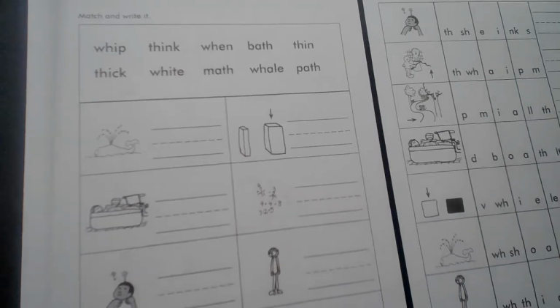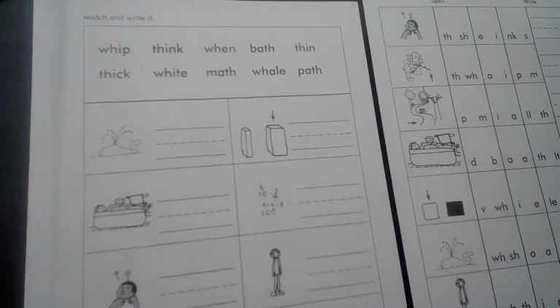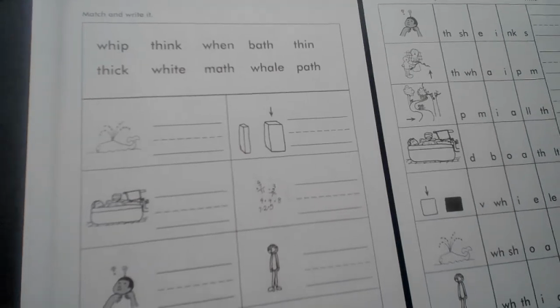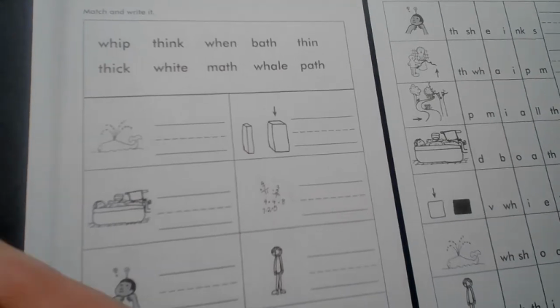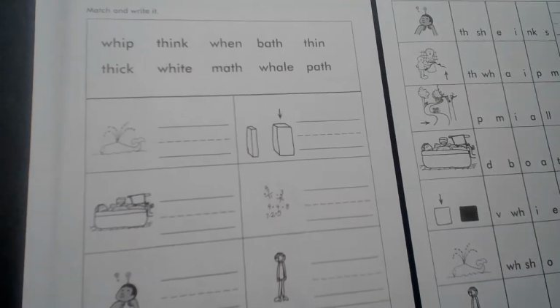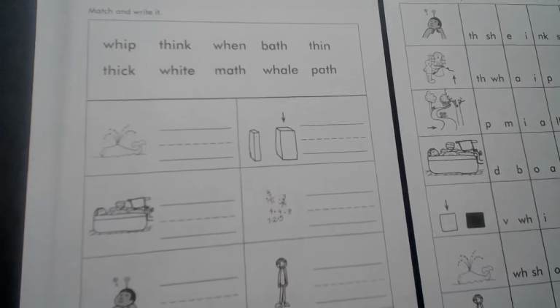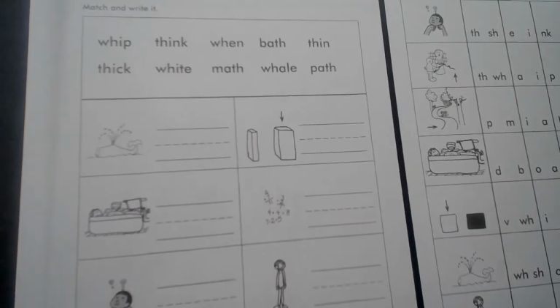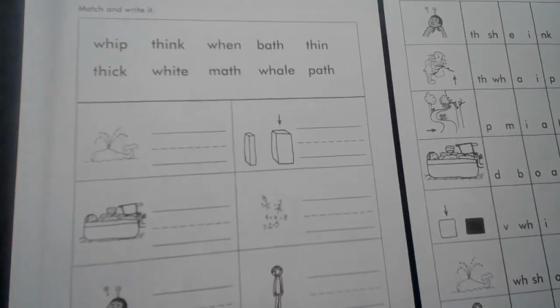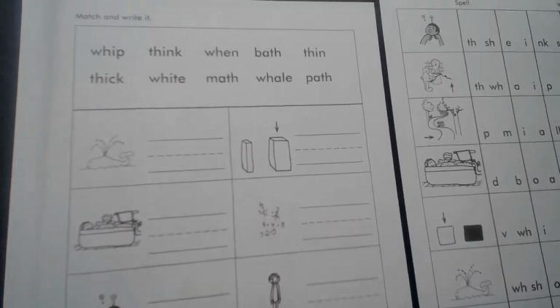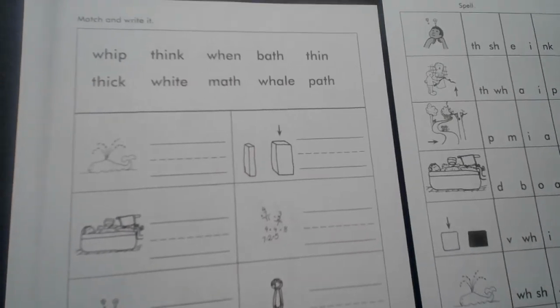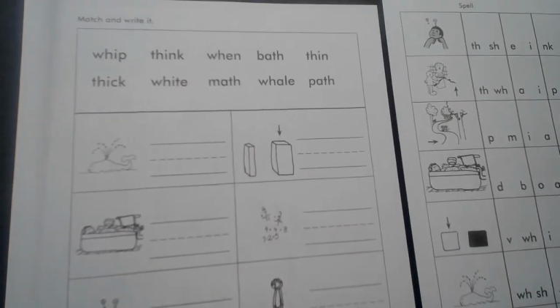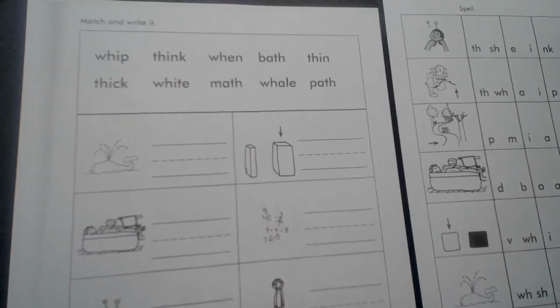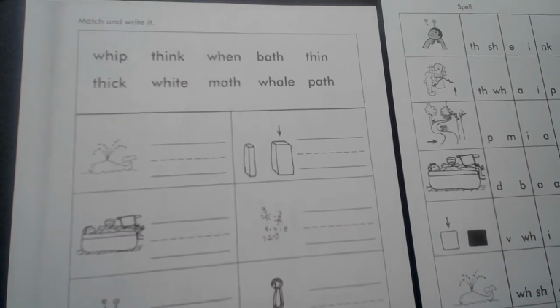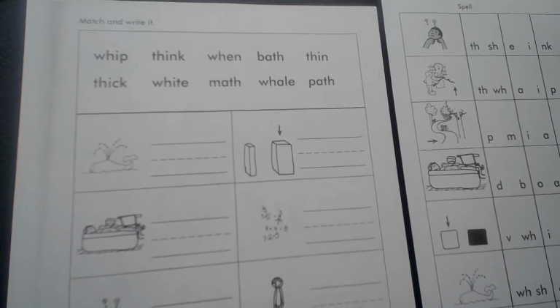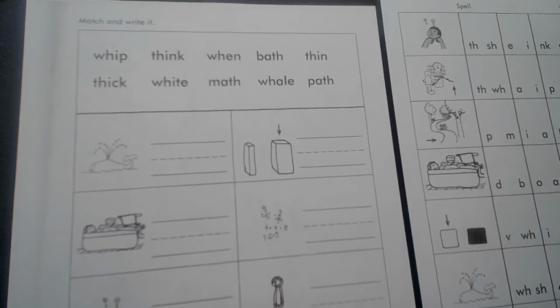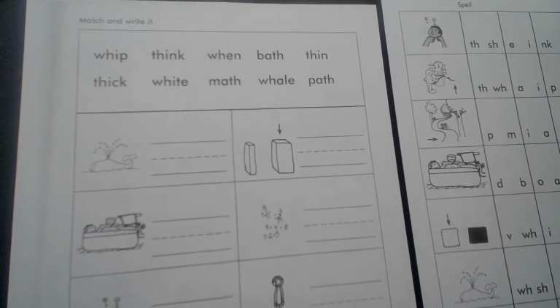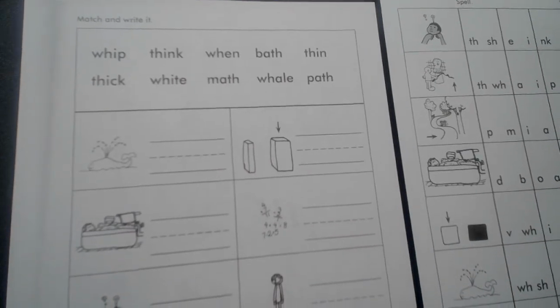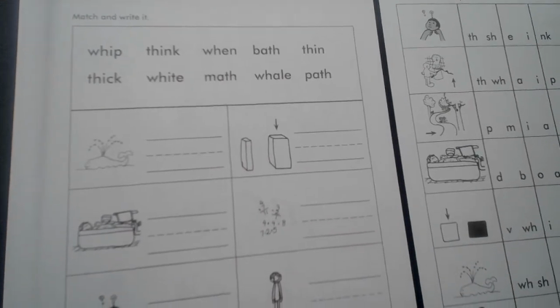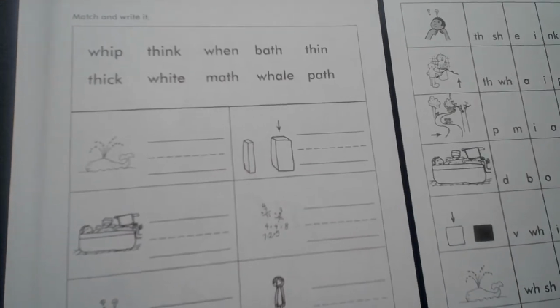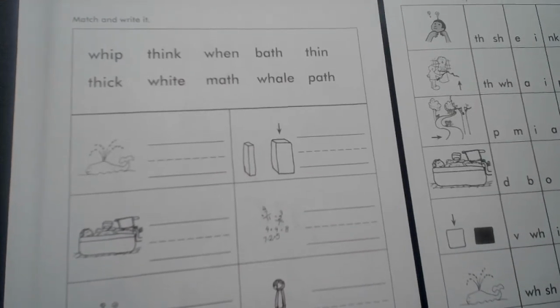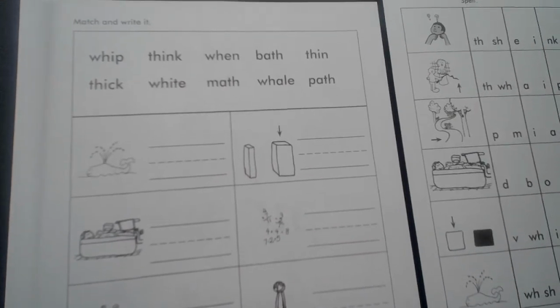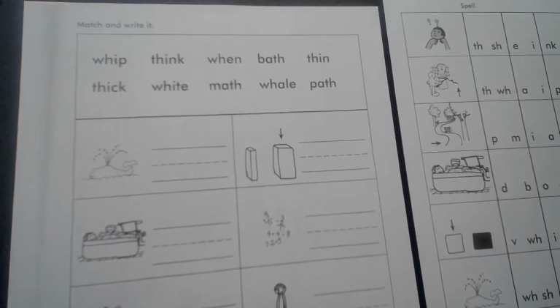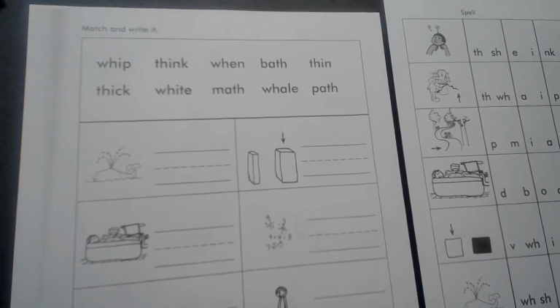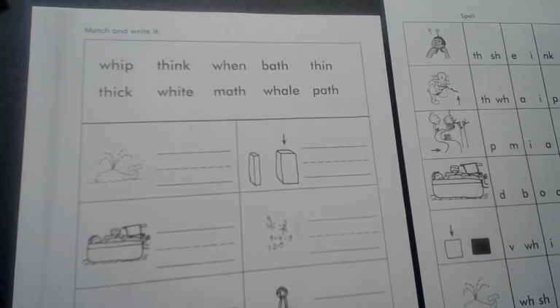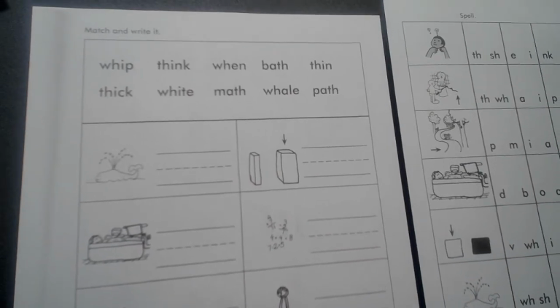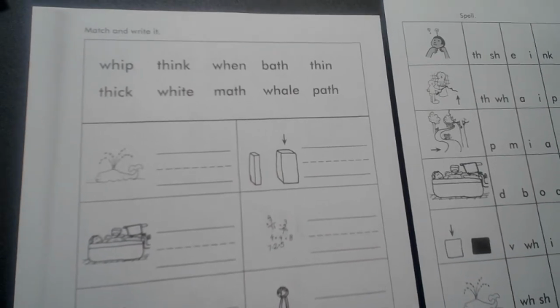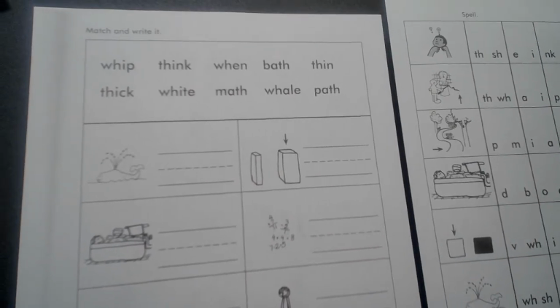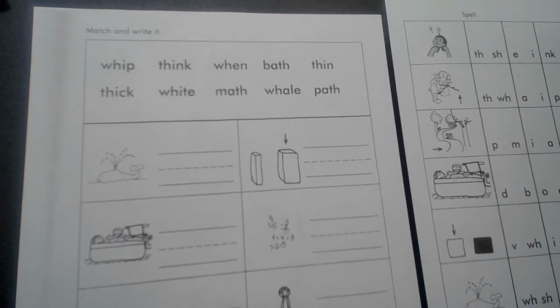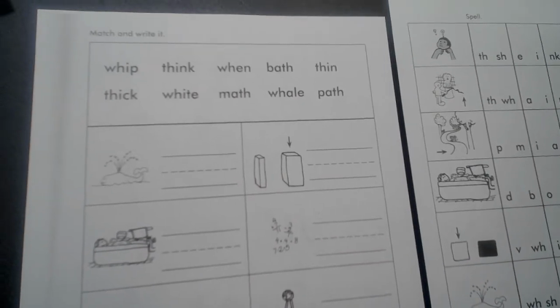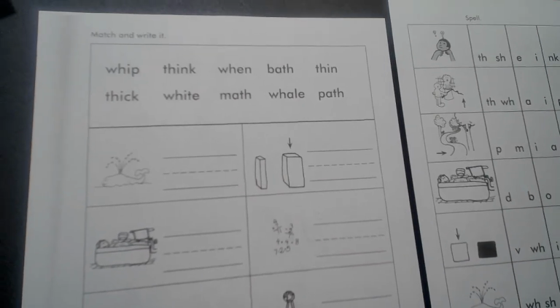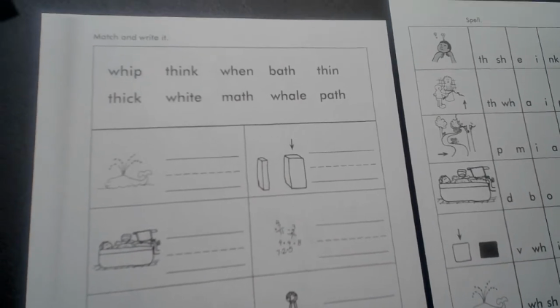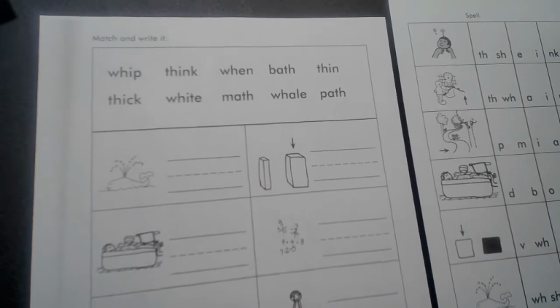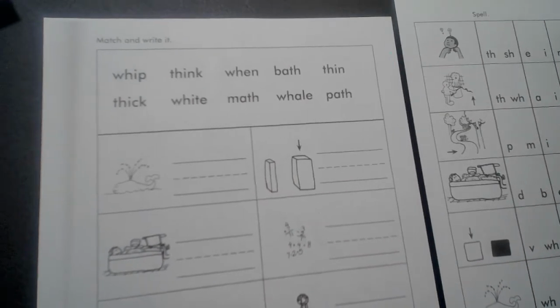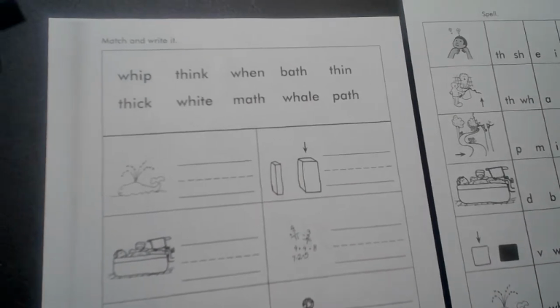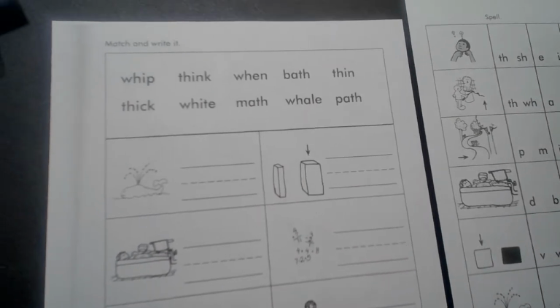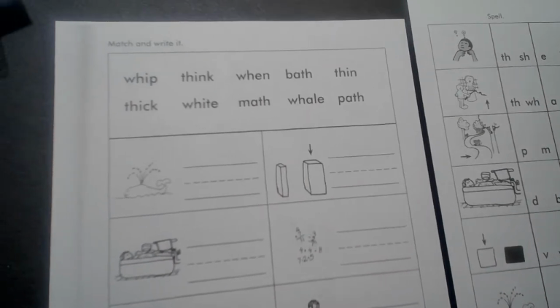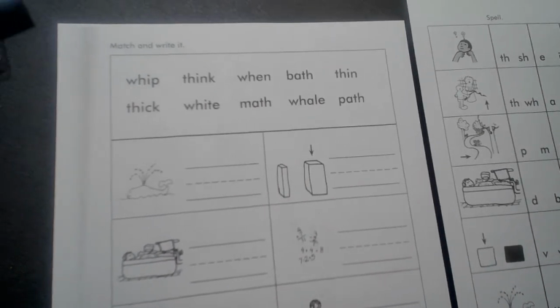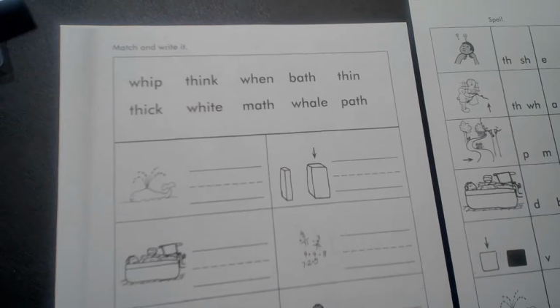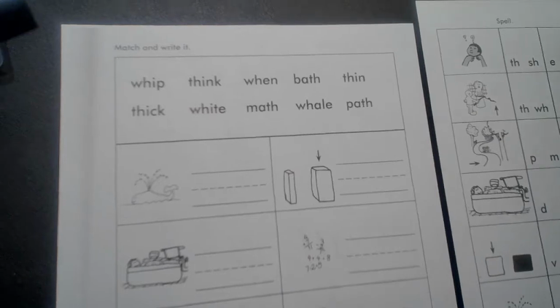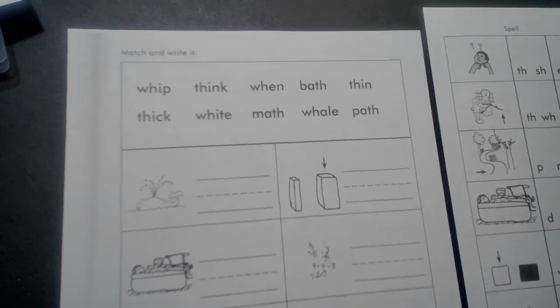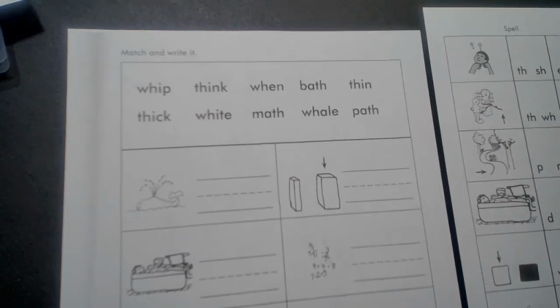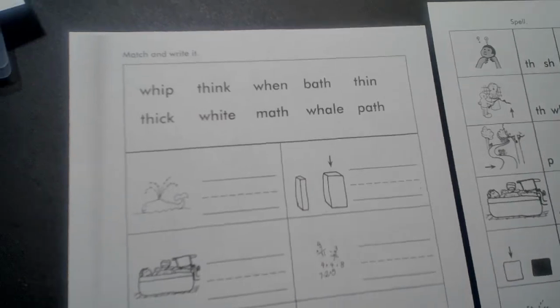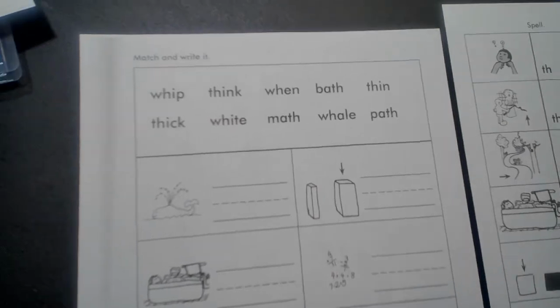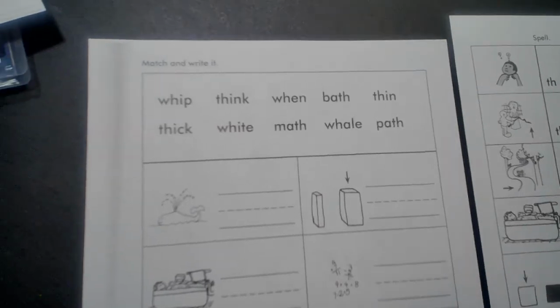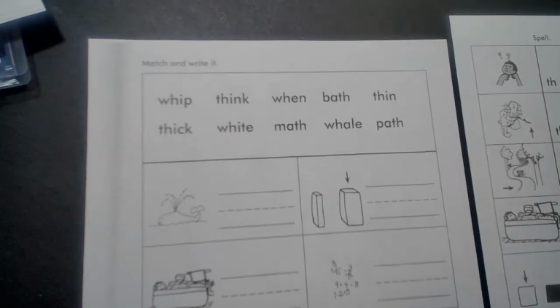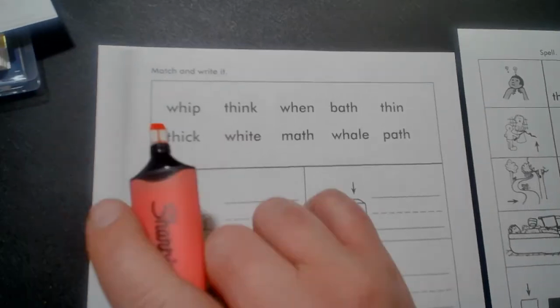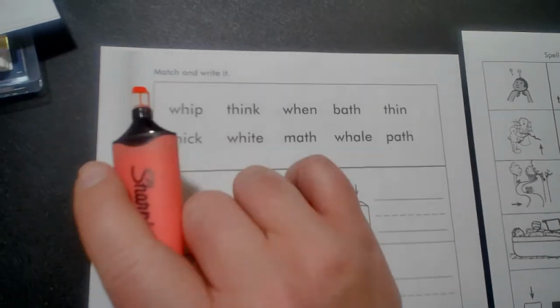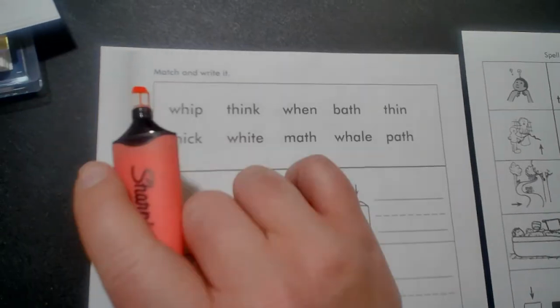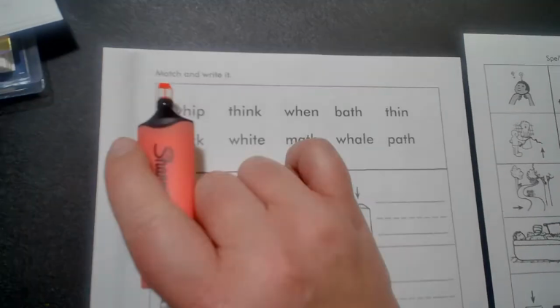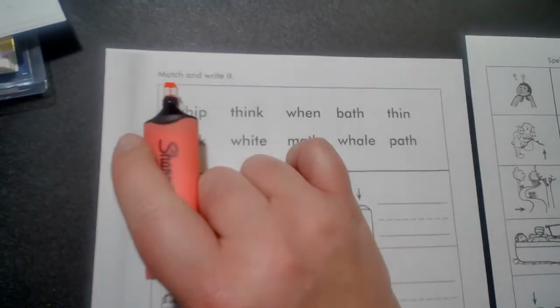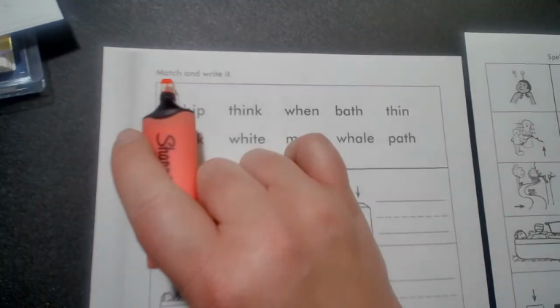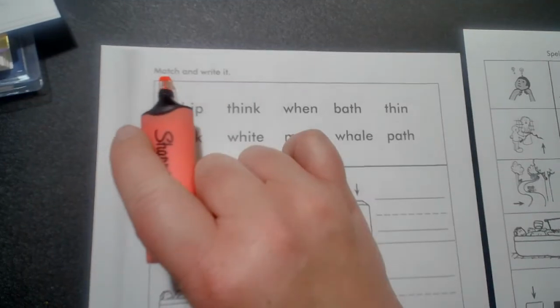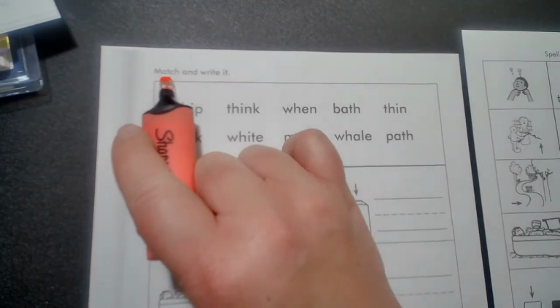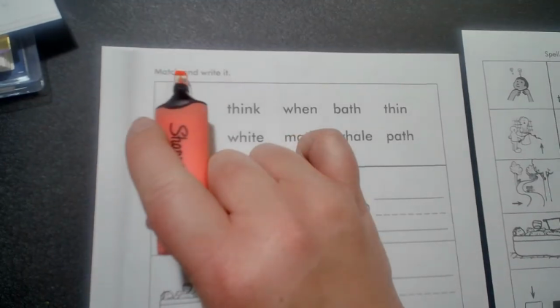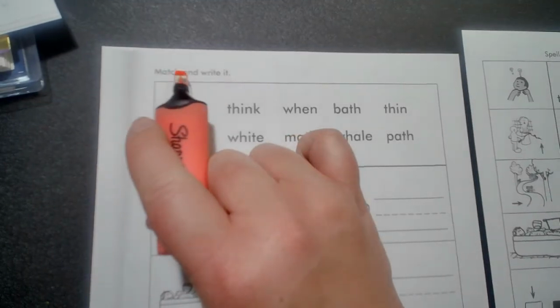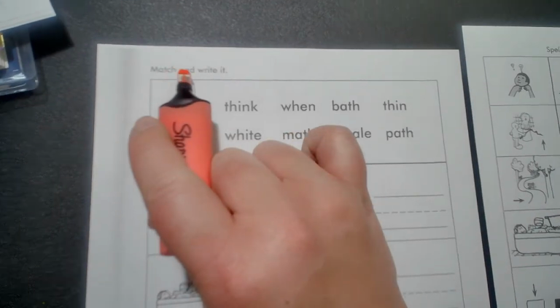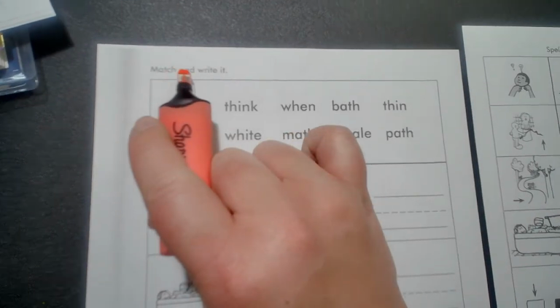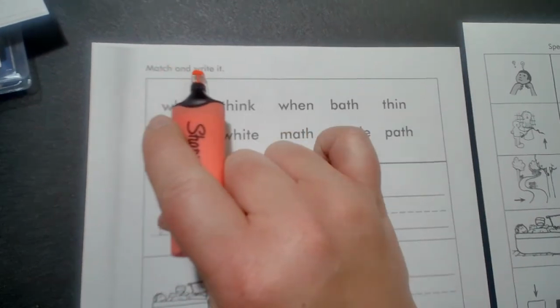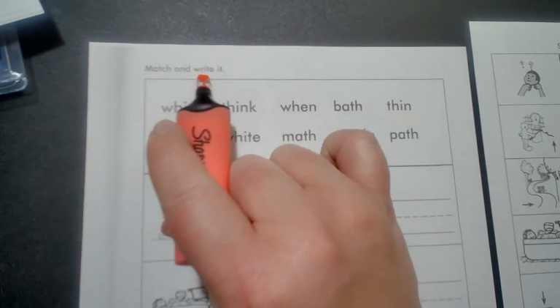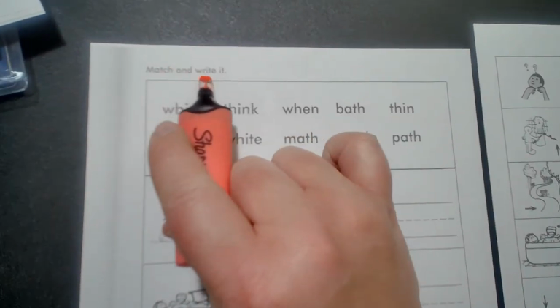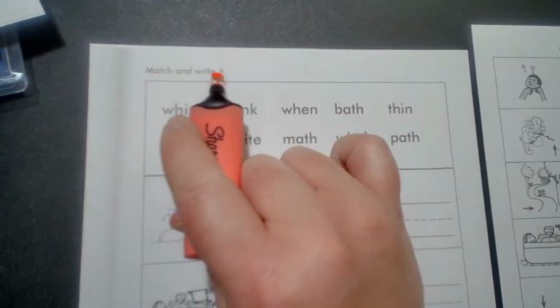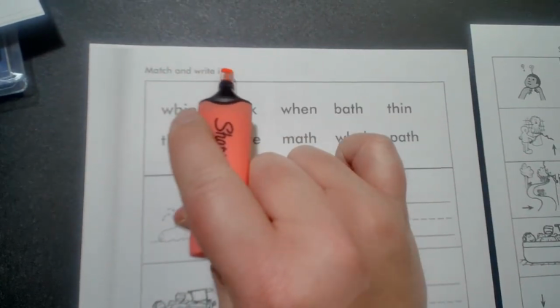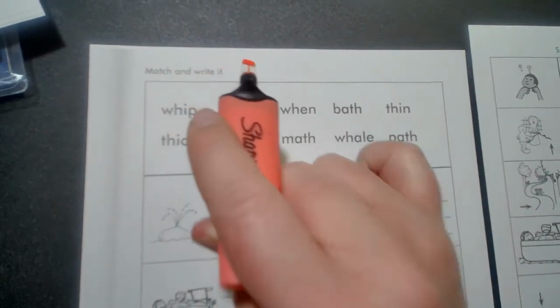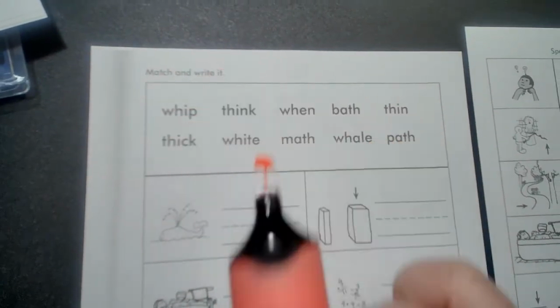Hello friends! Today we are going to work on spelling. We are going to match and write it.